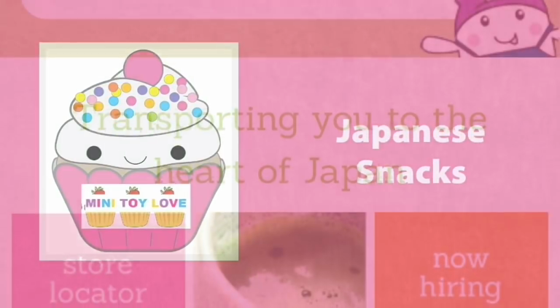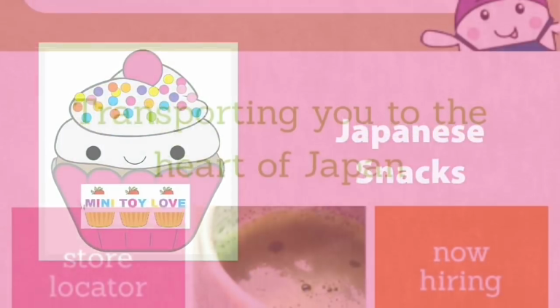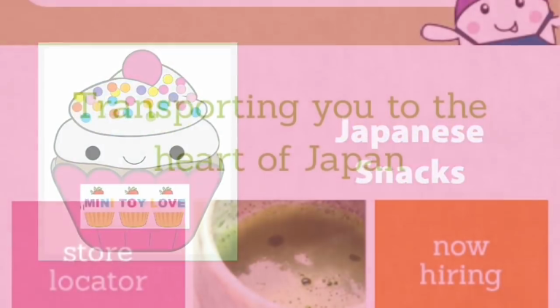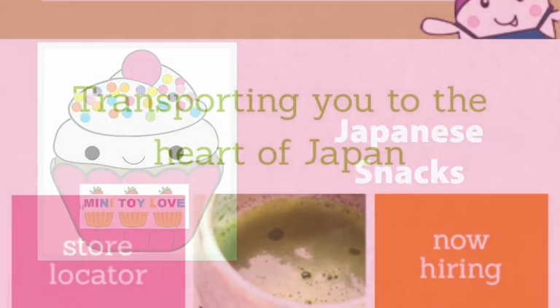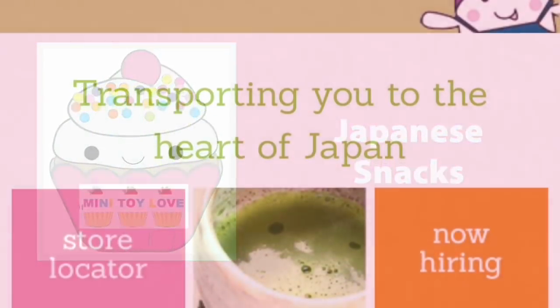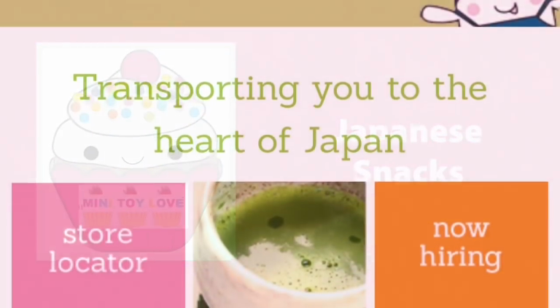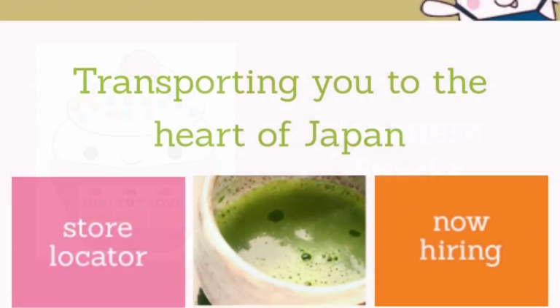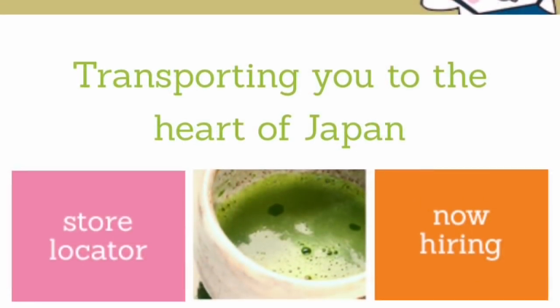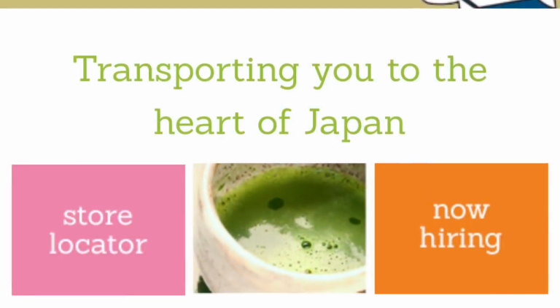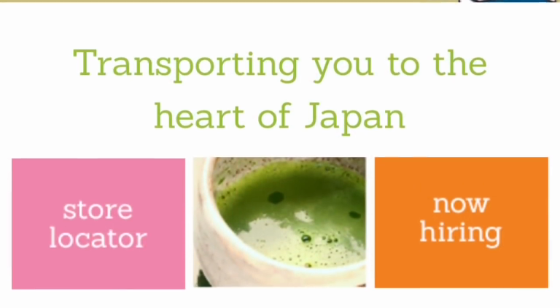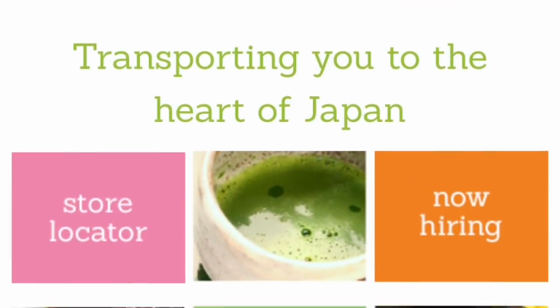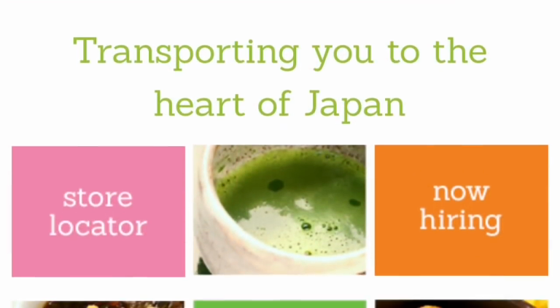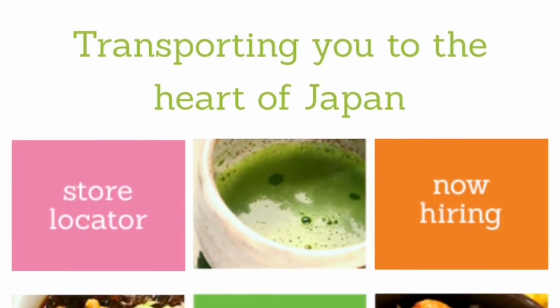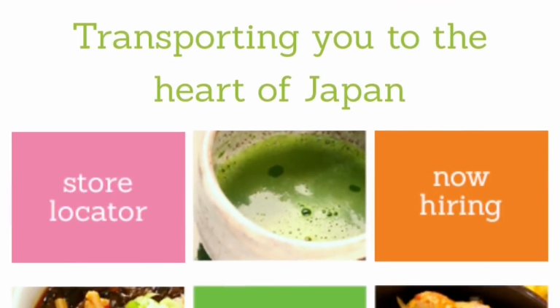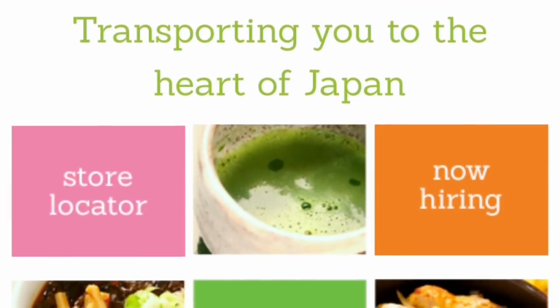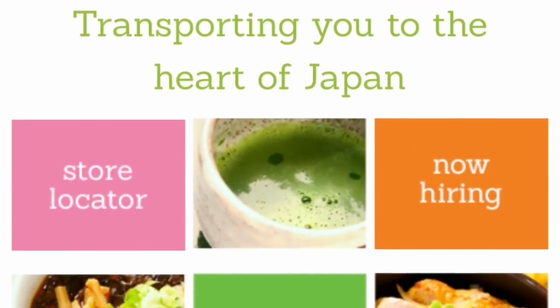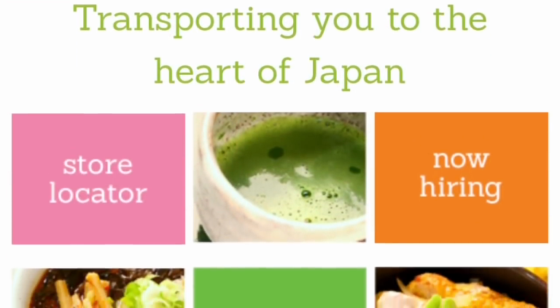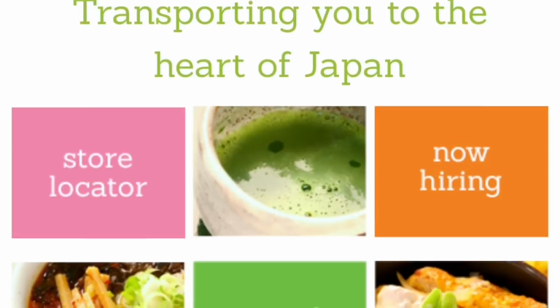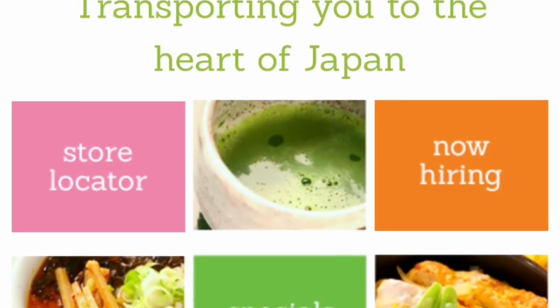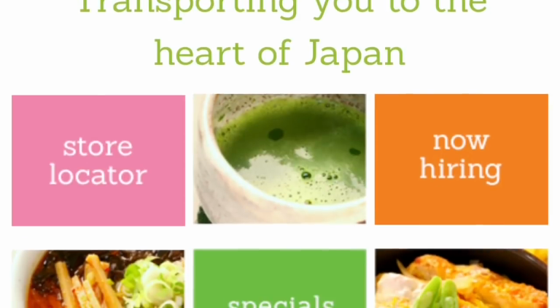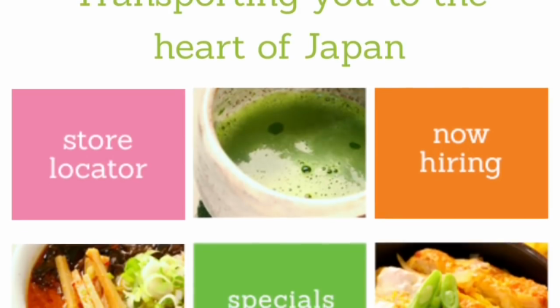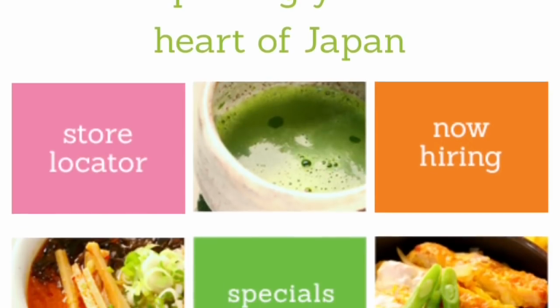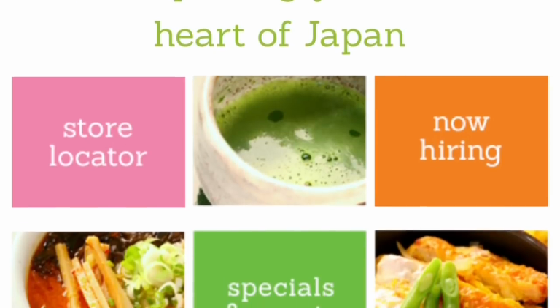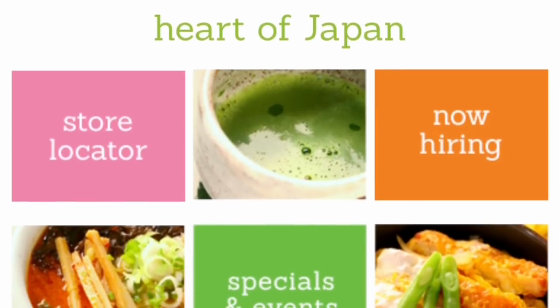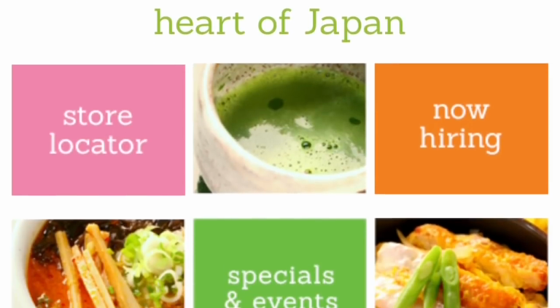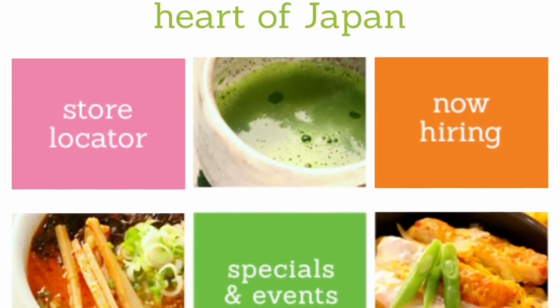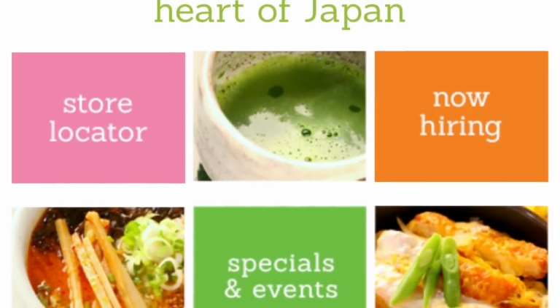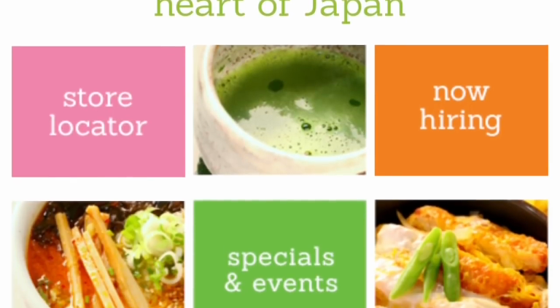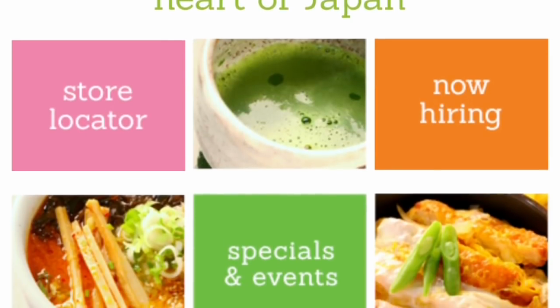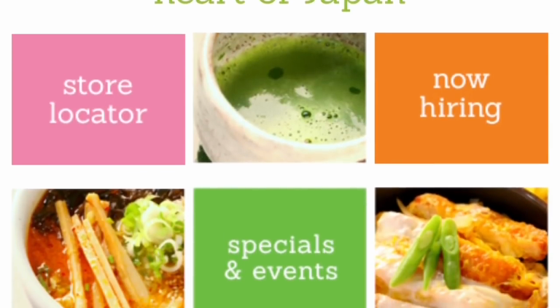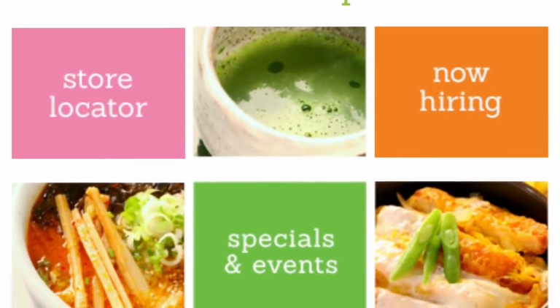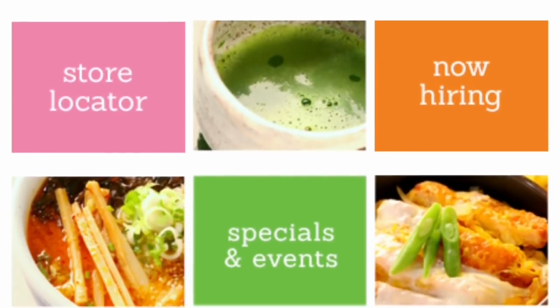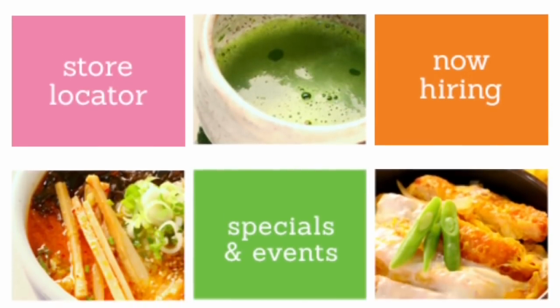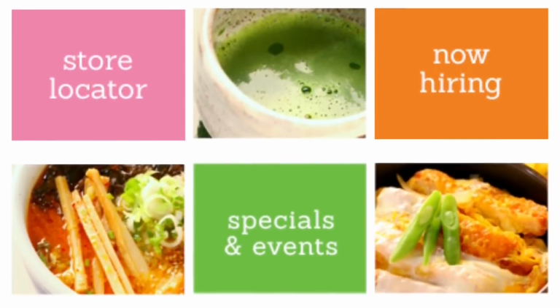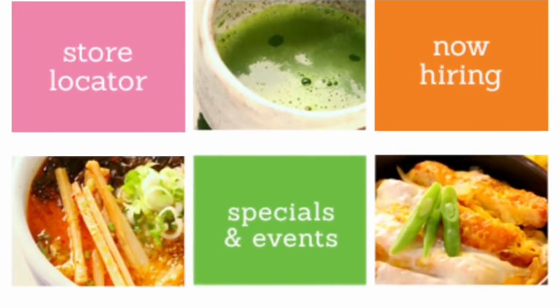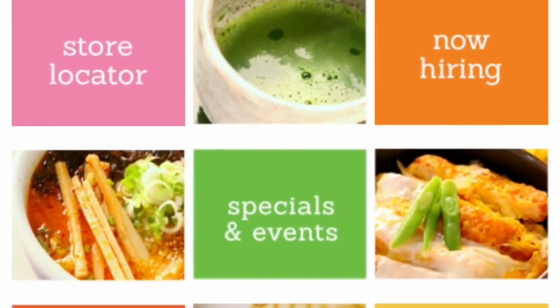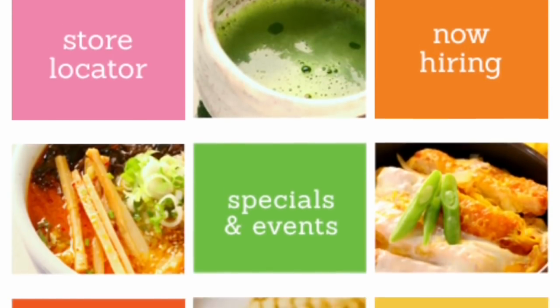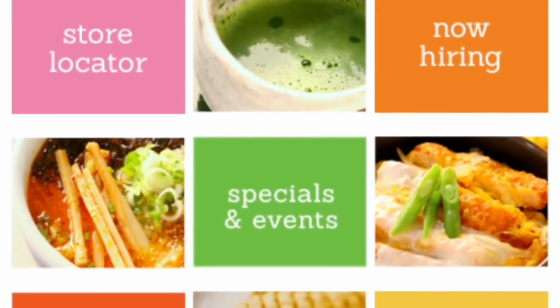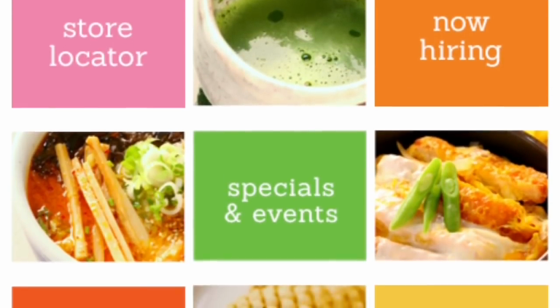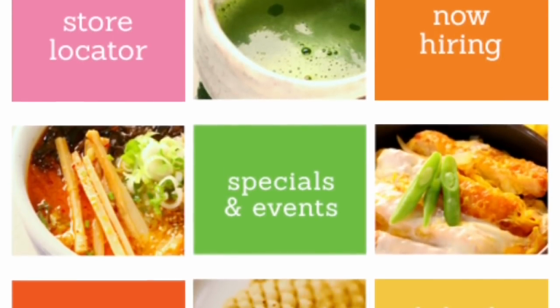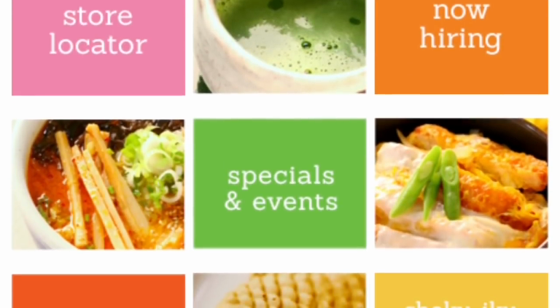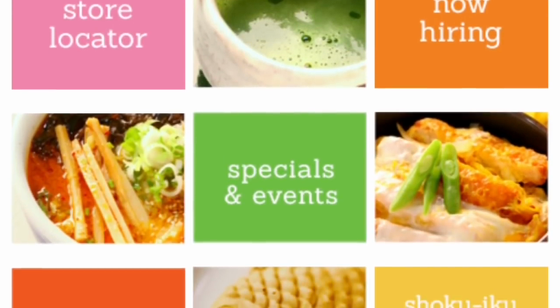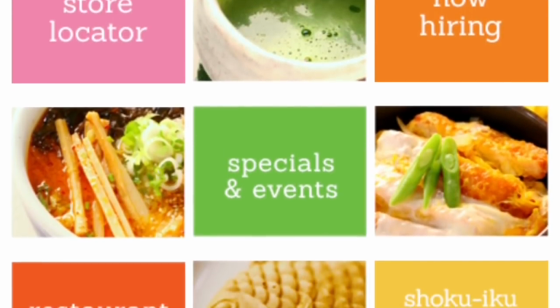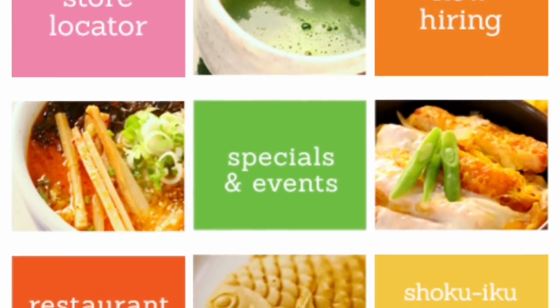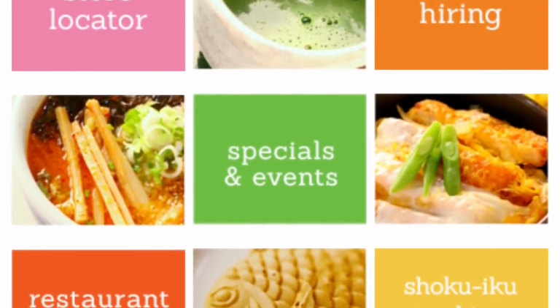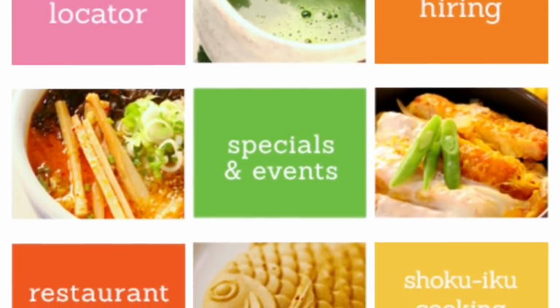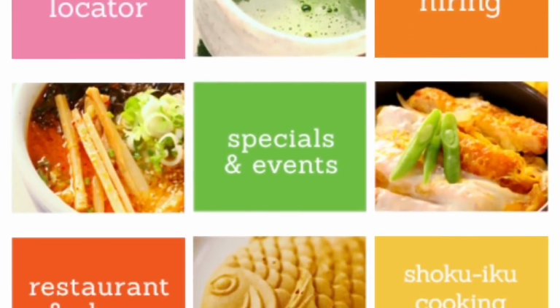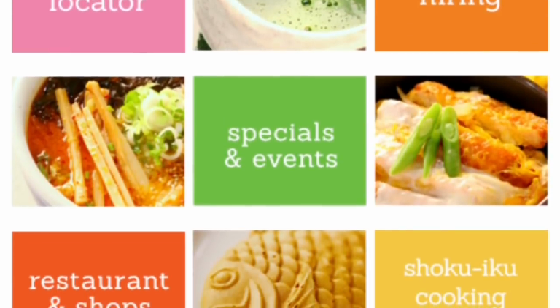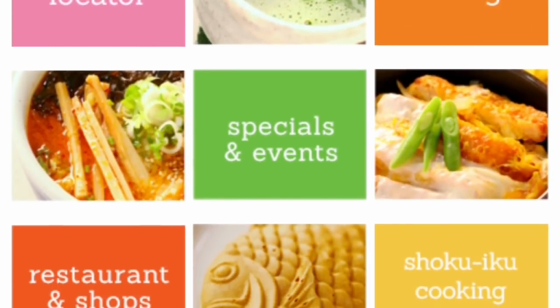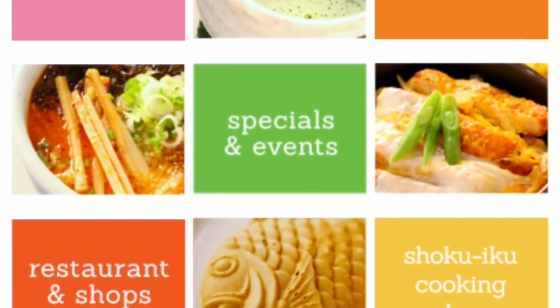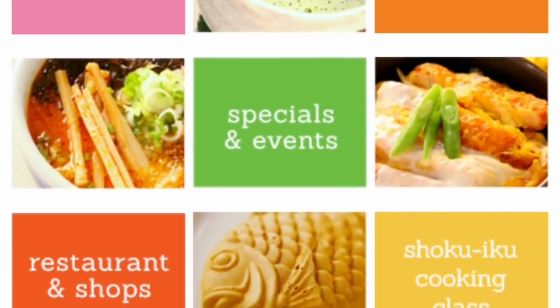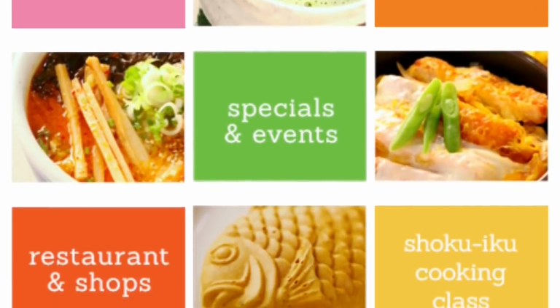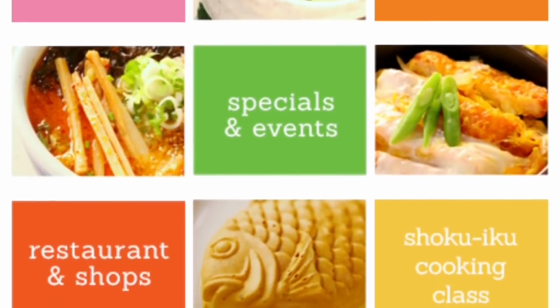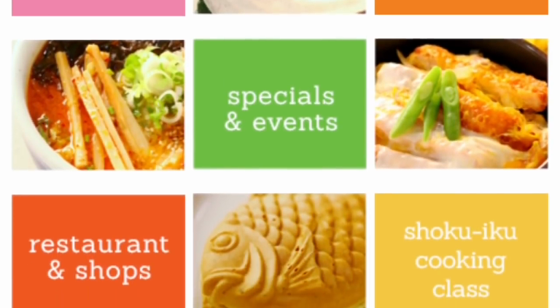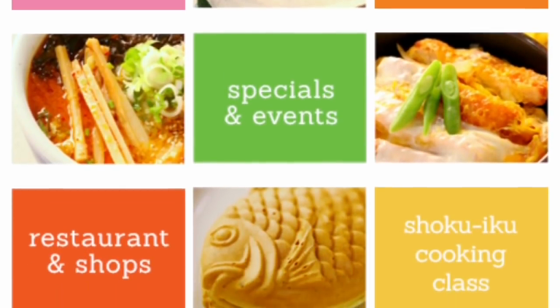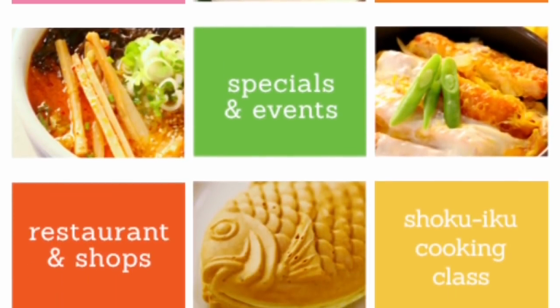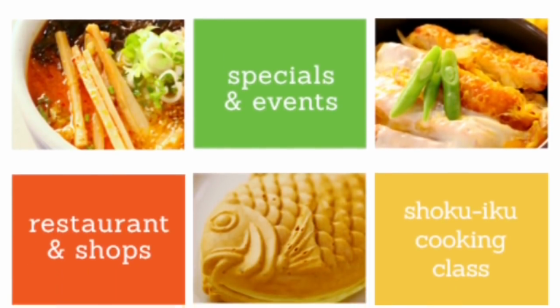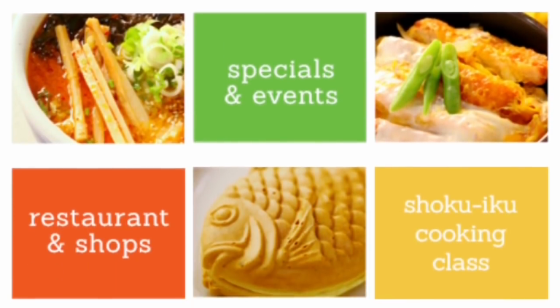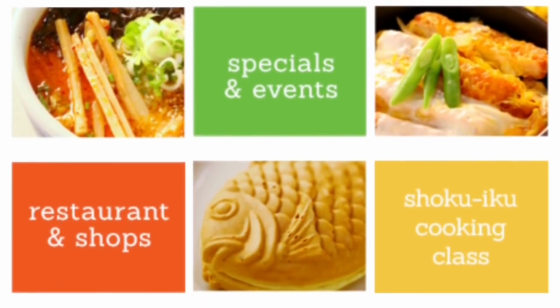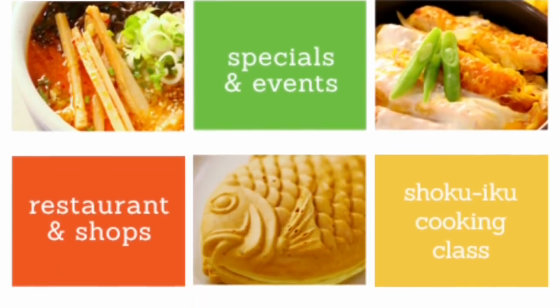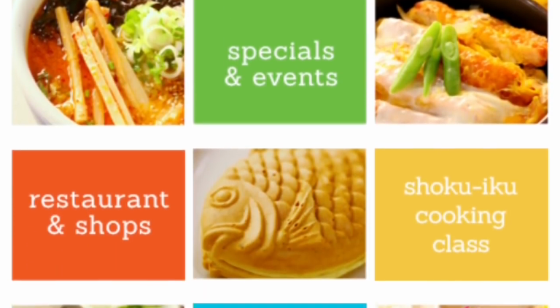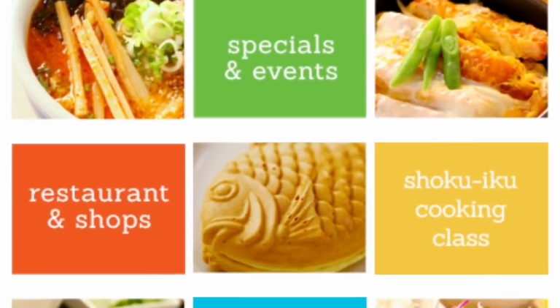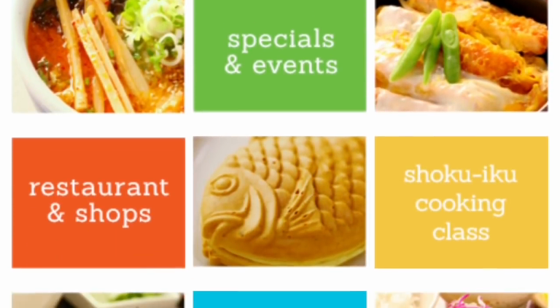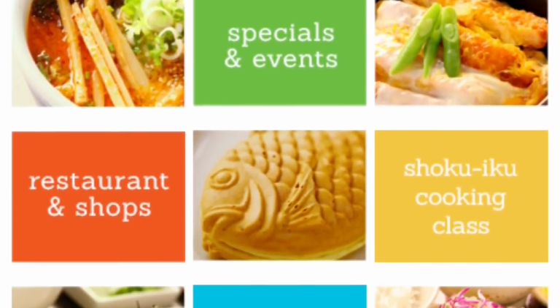Hi guys! Today I have a different sort of video. I'm going to be looking at Japanese snacks at Mitsuwa Marketplace.